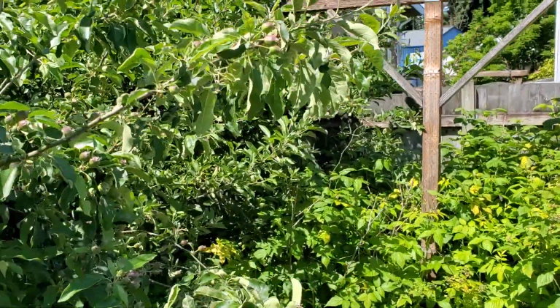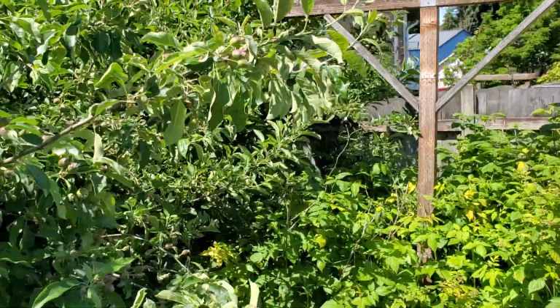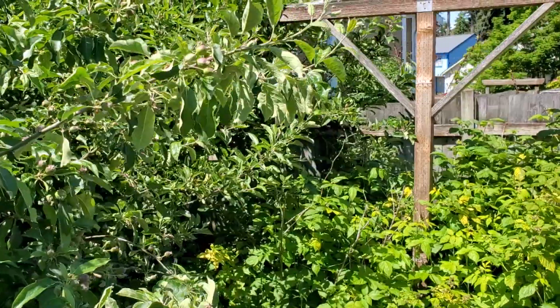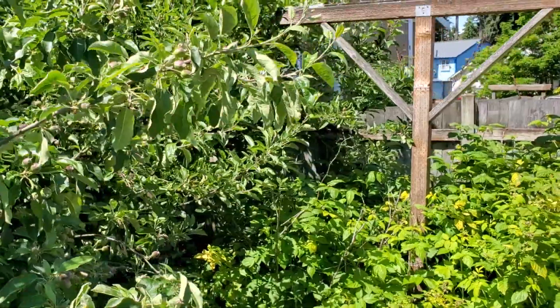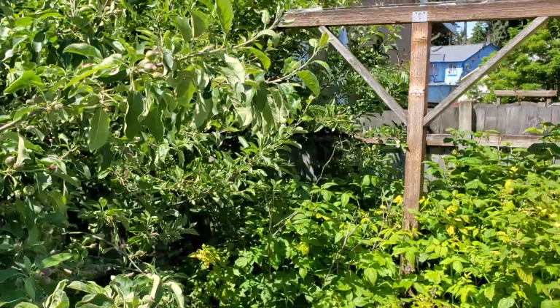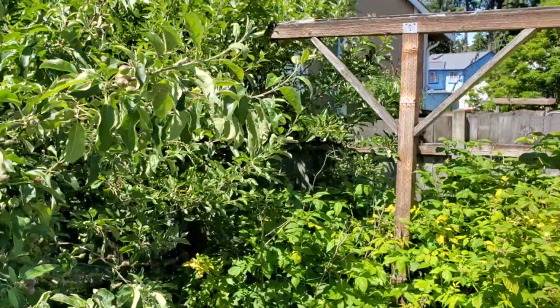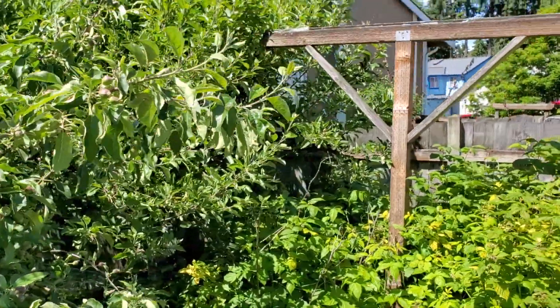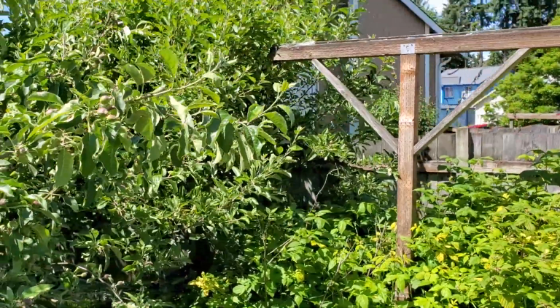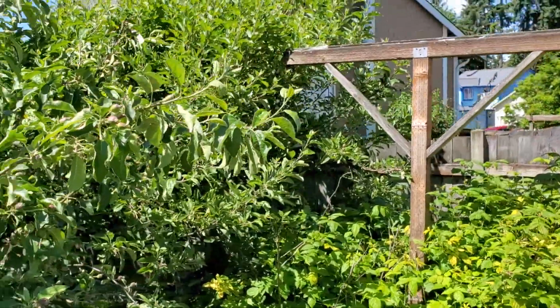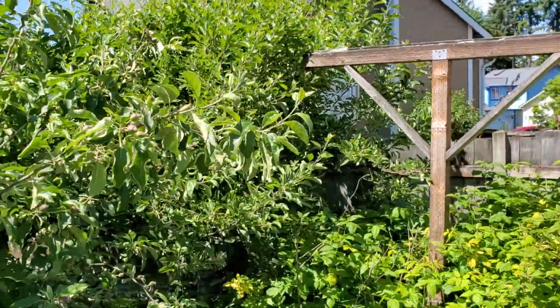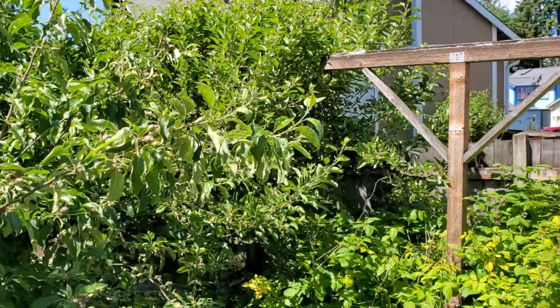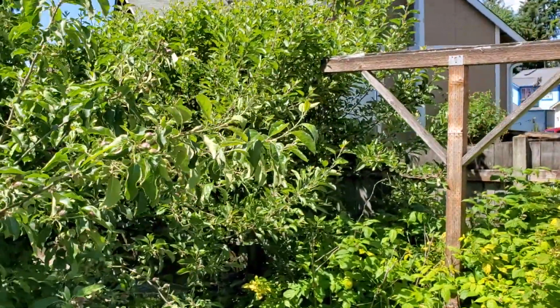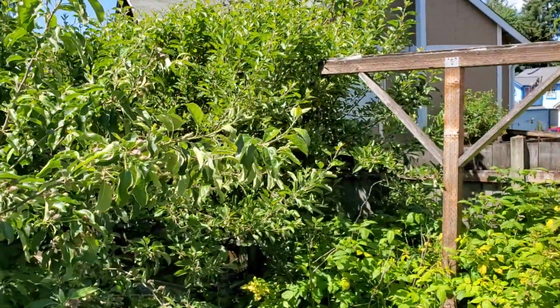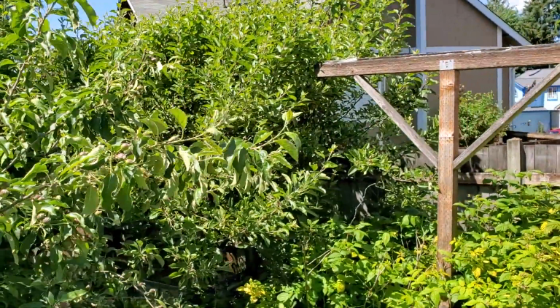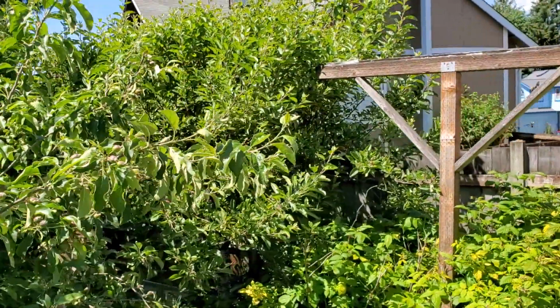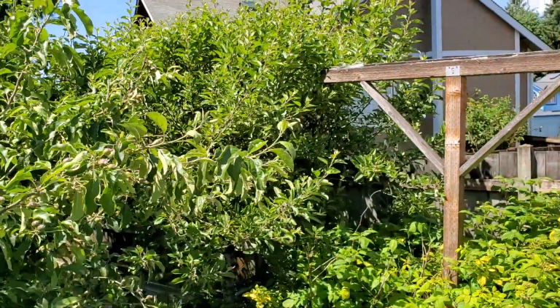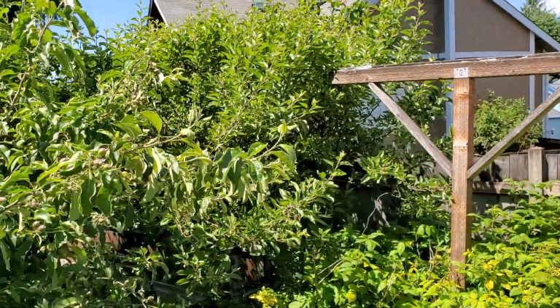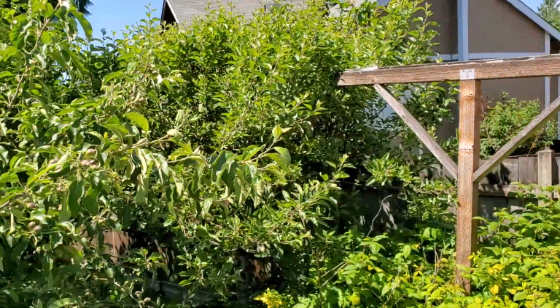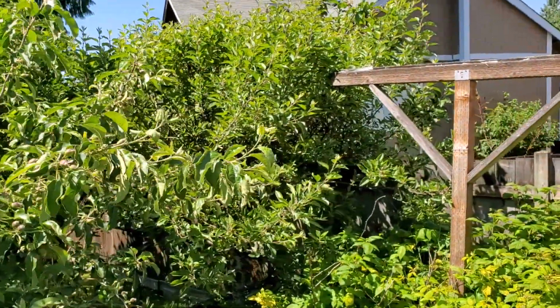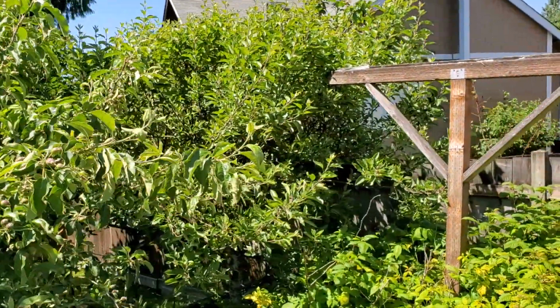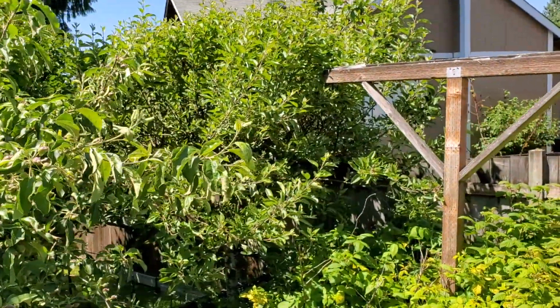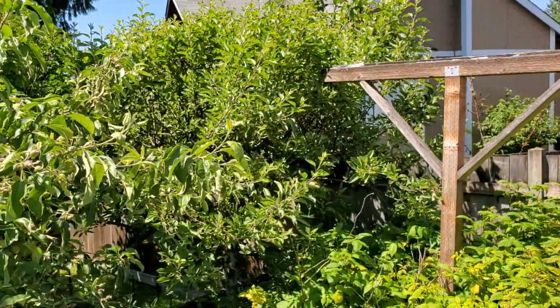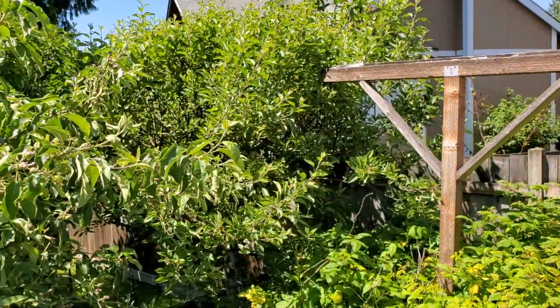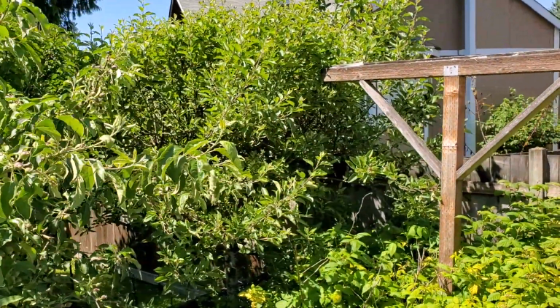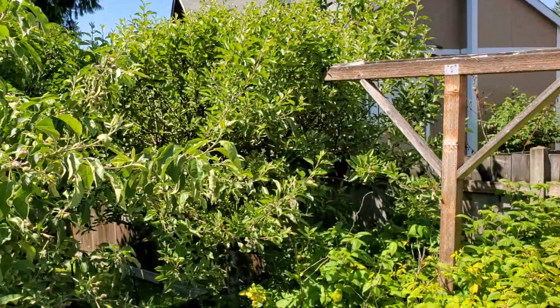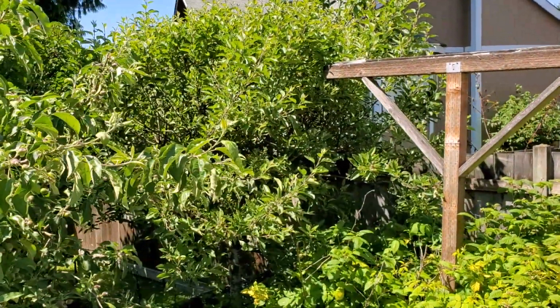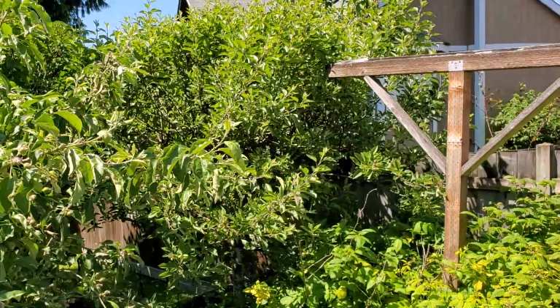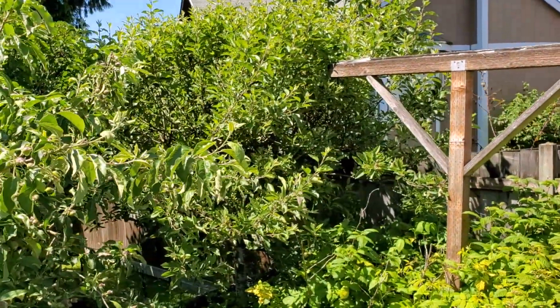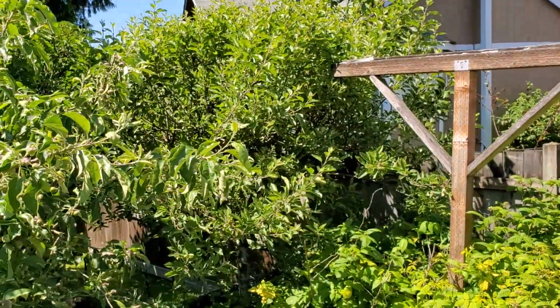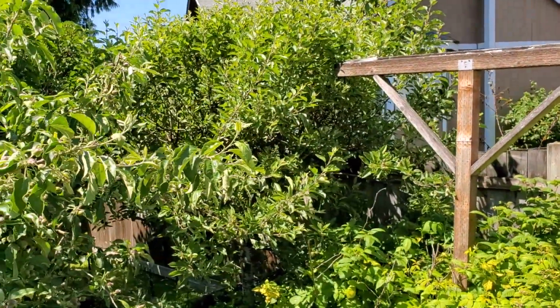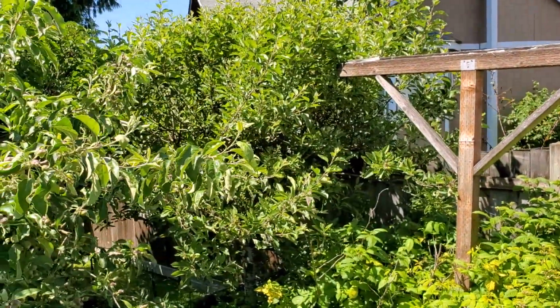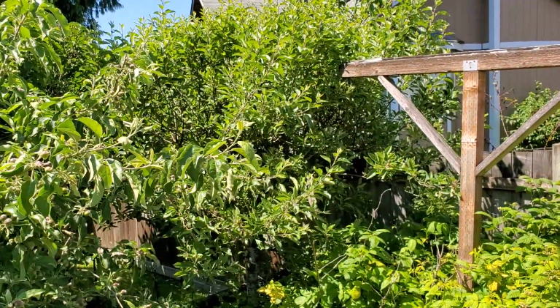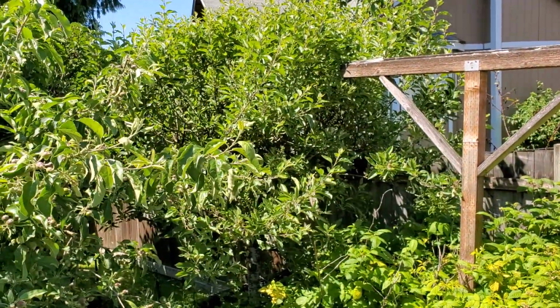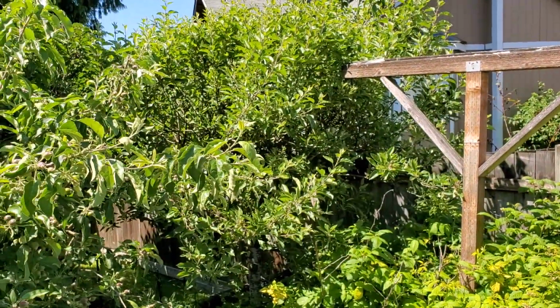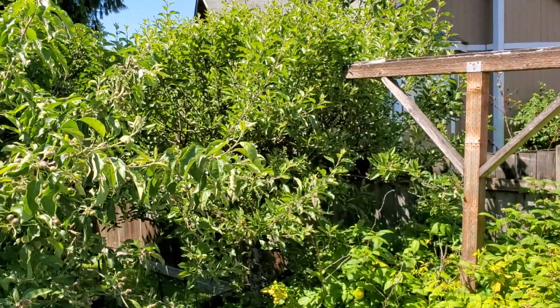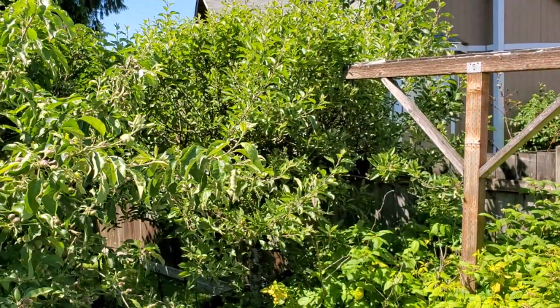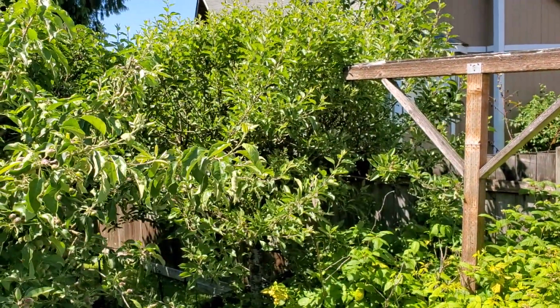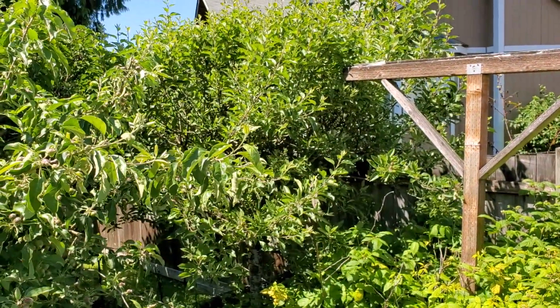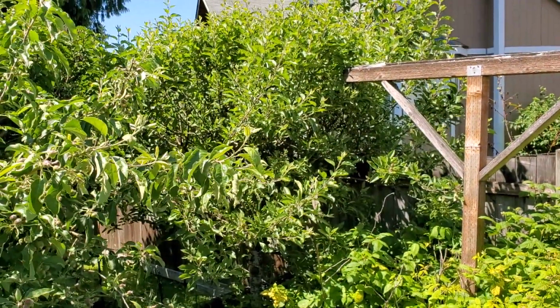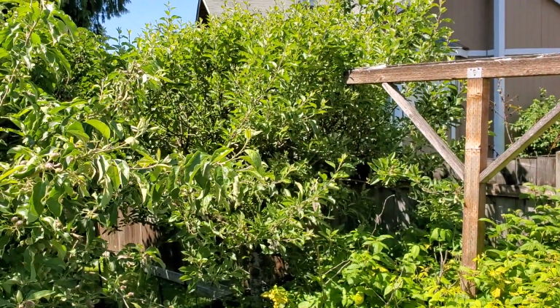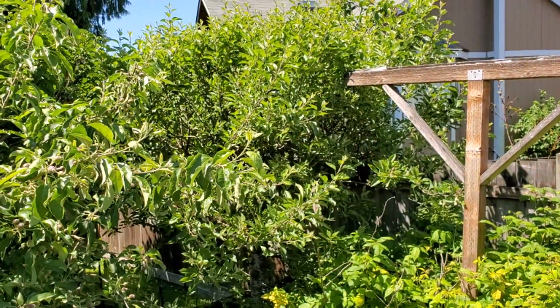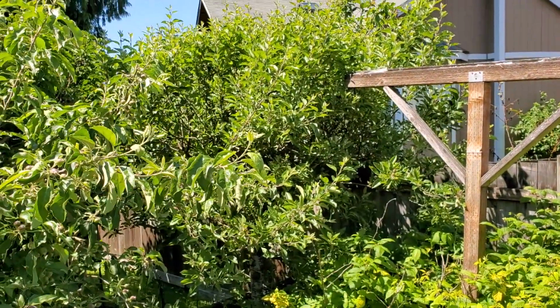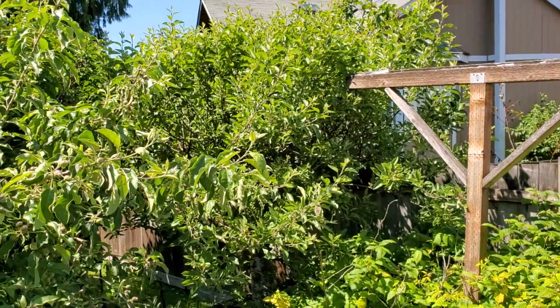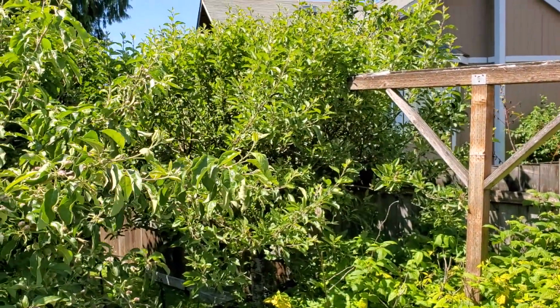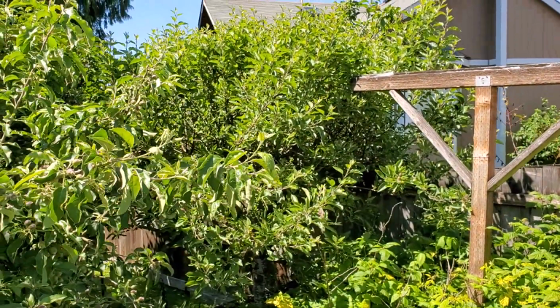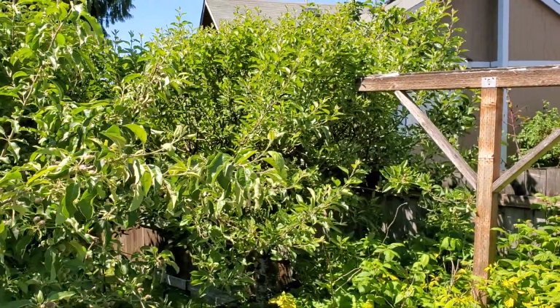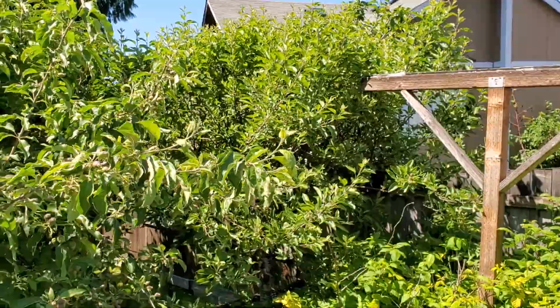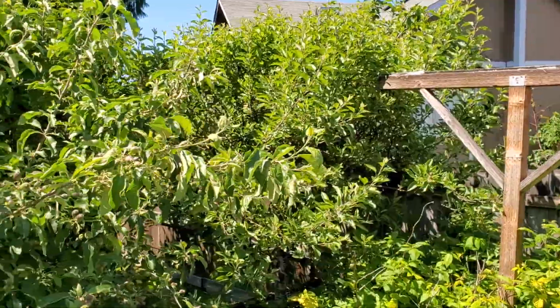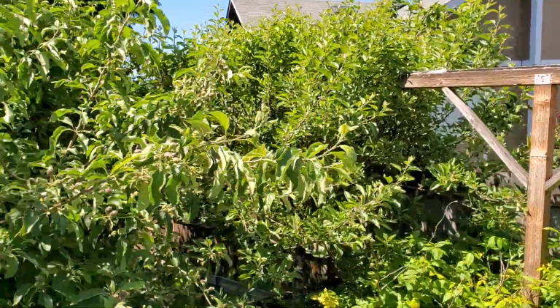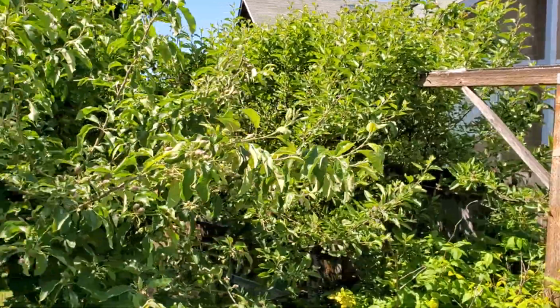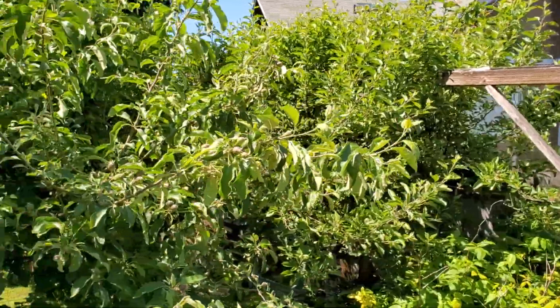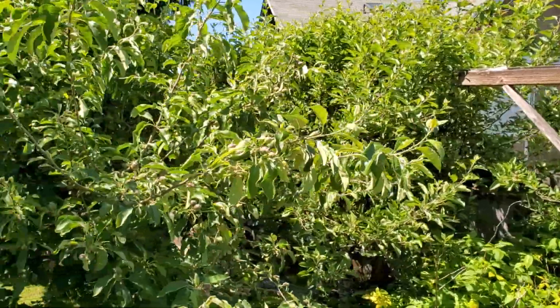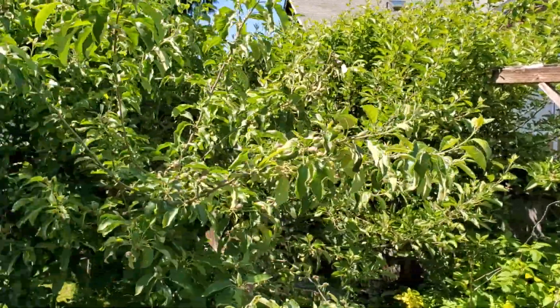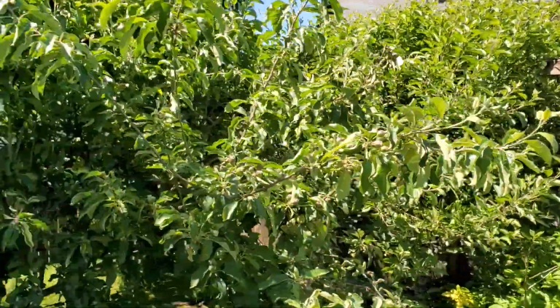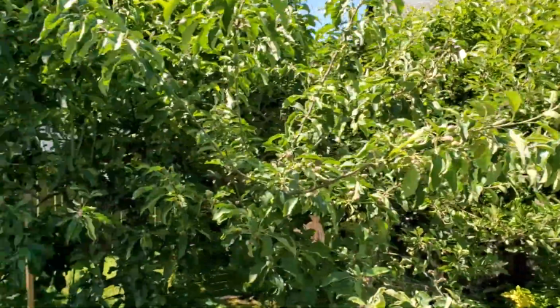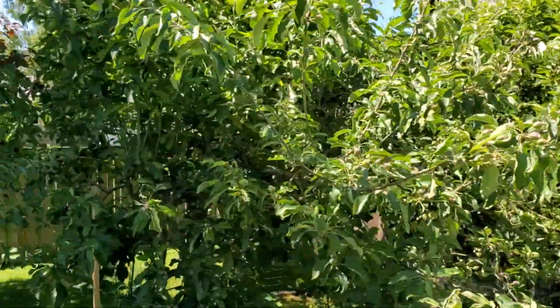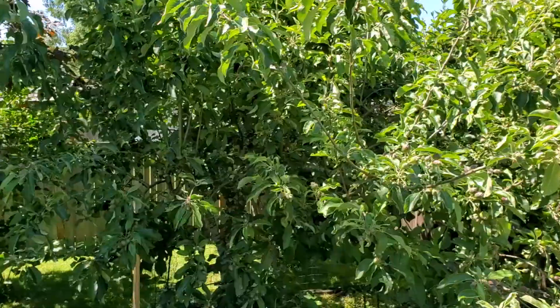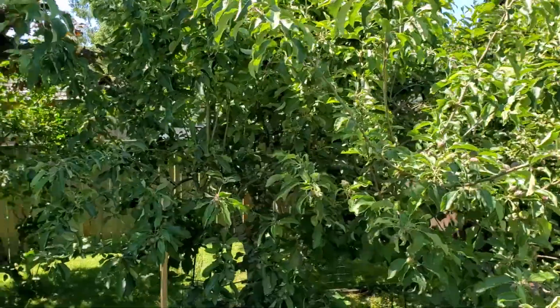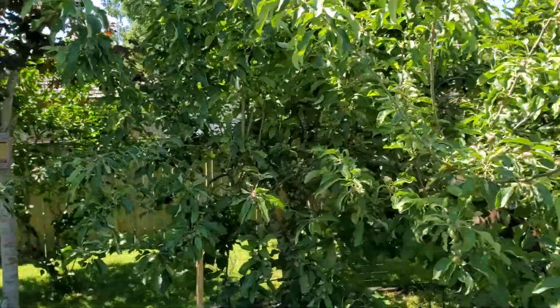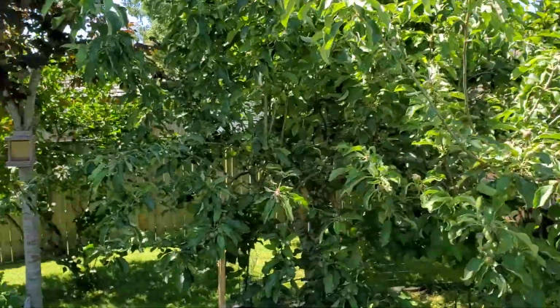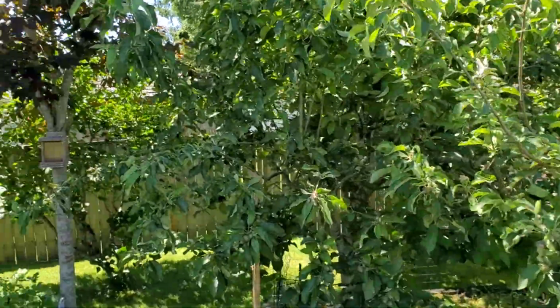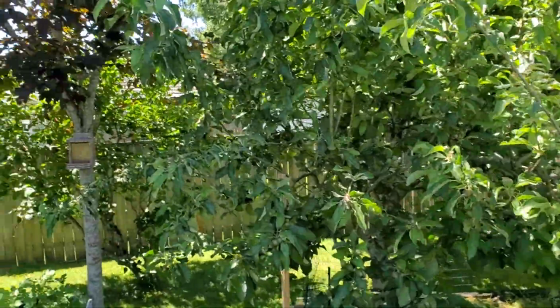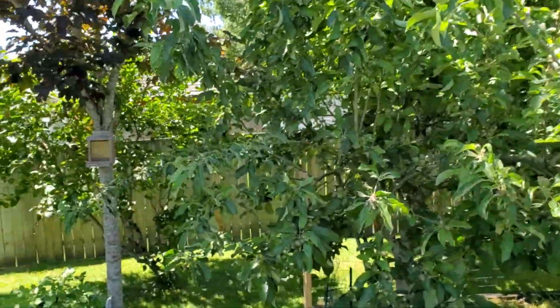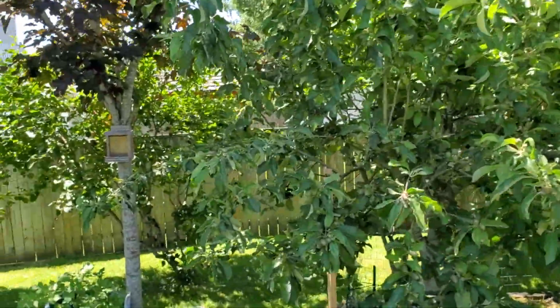Then over here I've got my Red Delicious apple tree. I'll take you around the way here to show you.